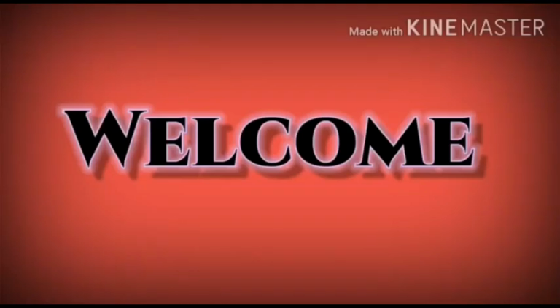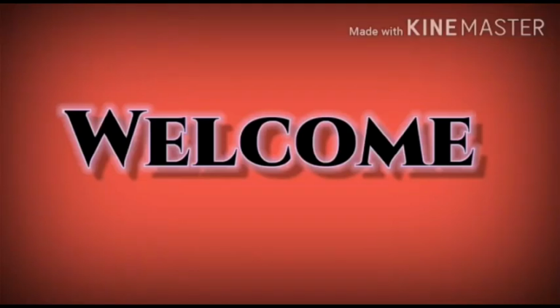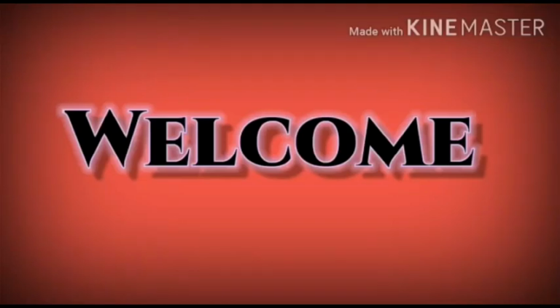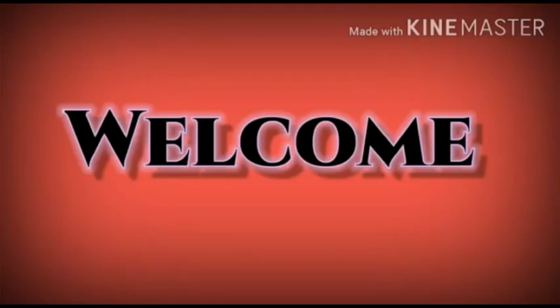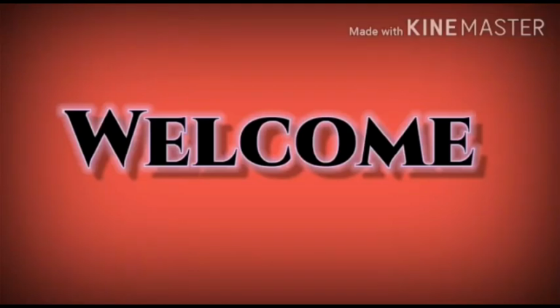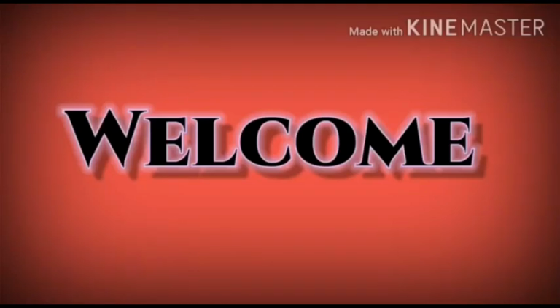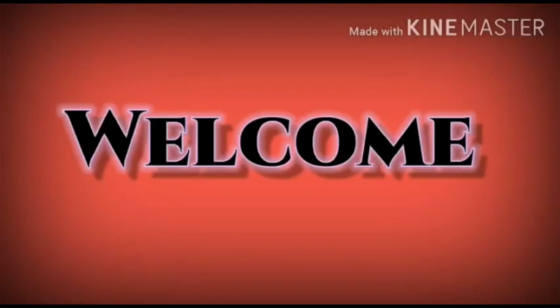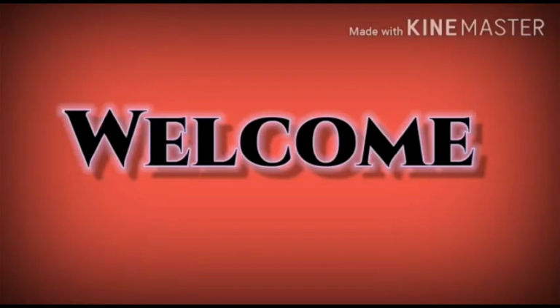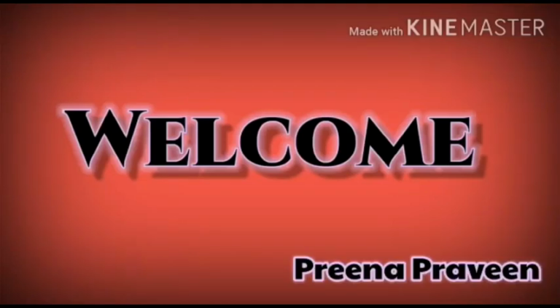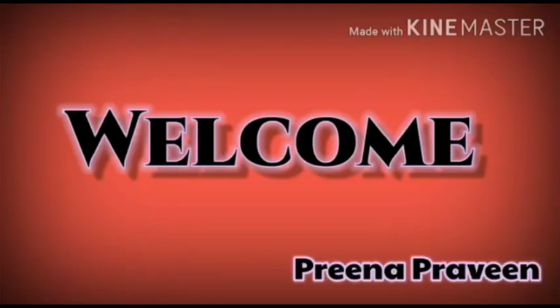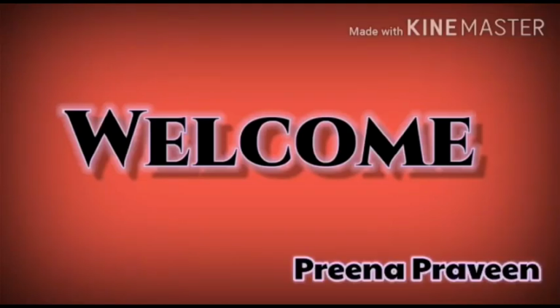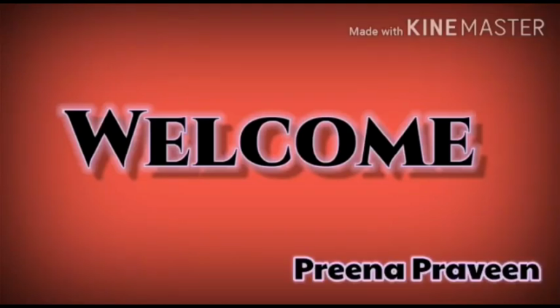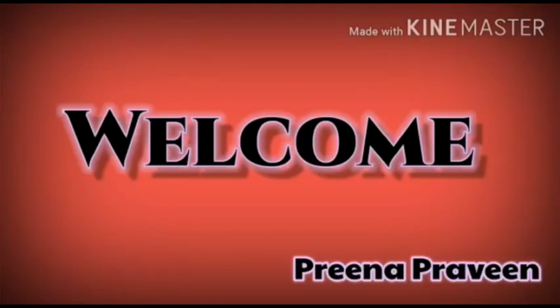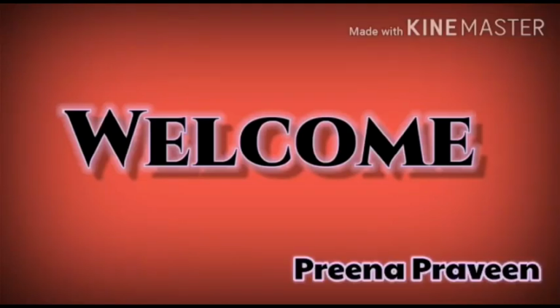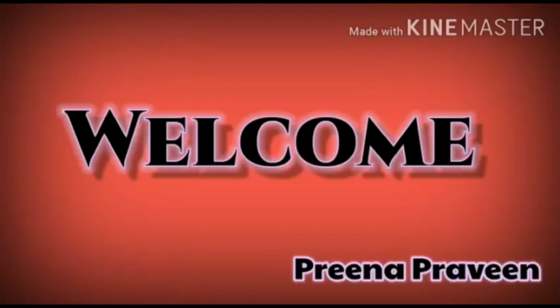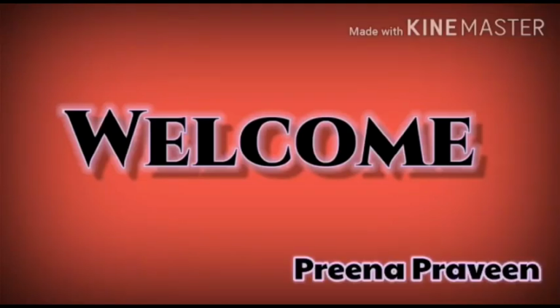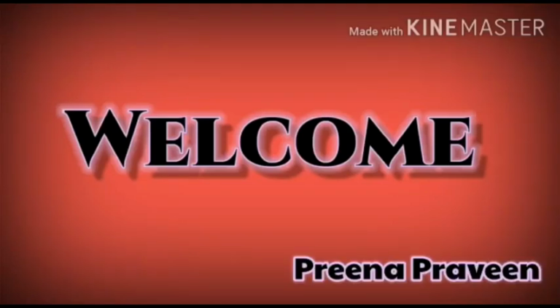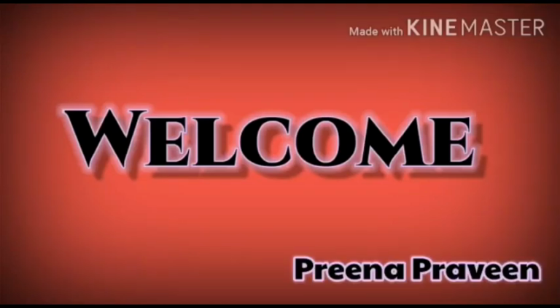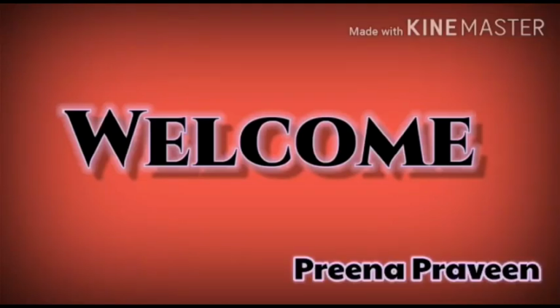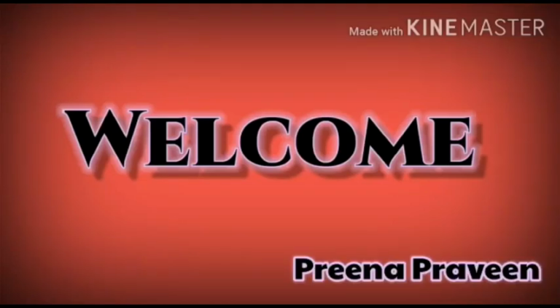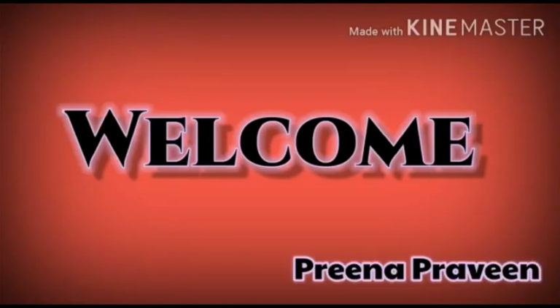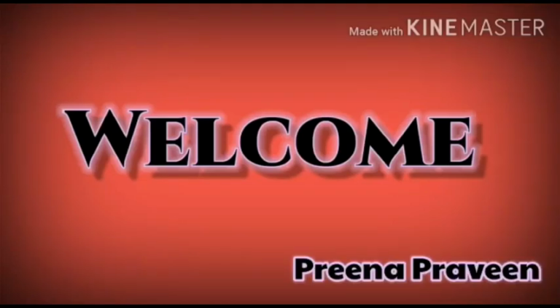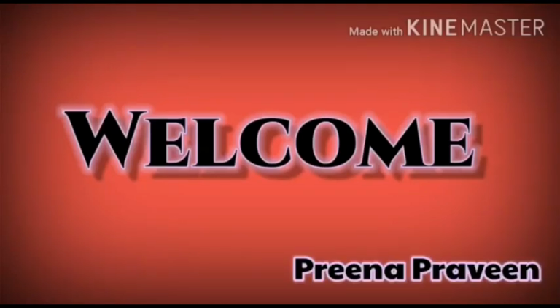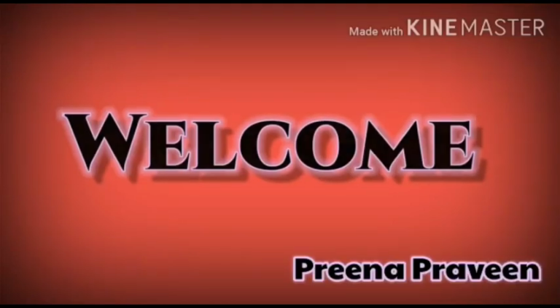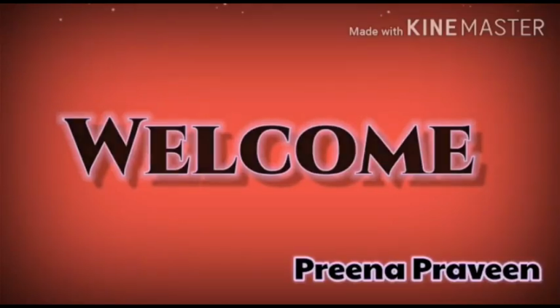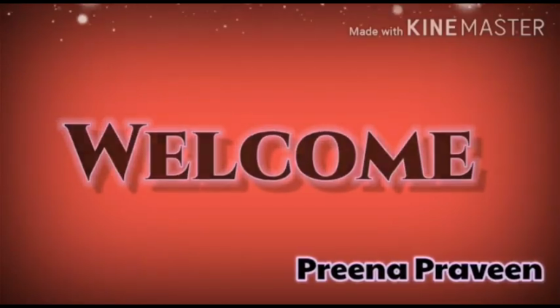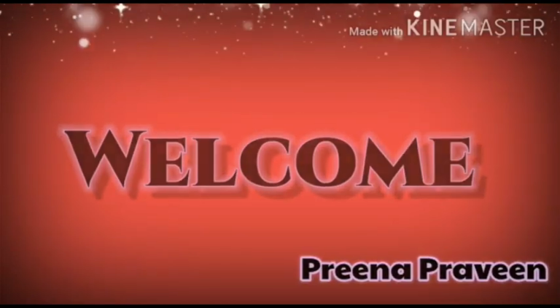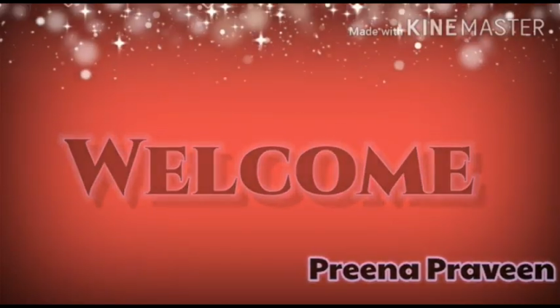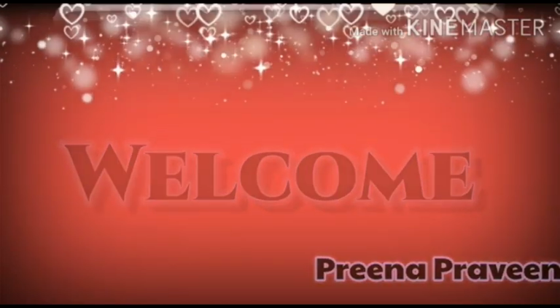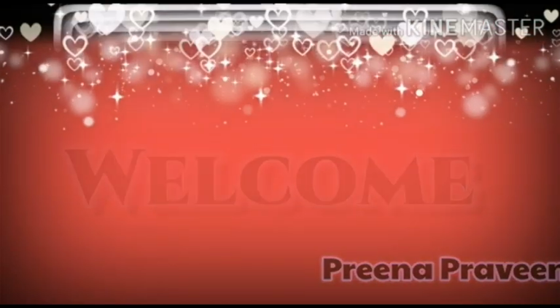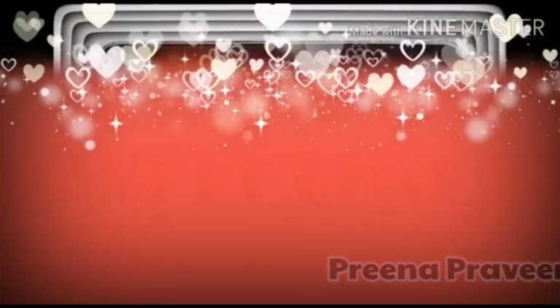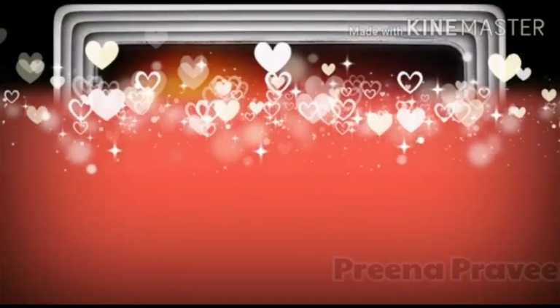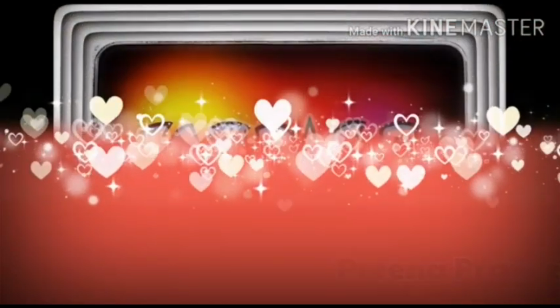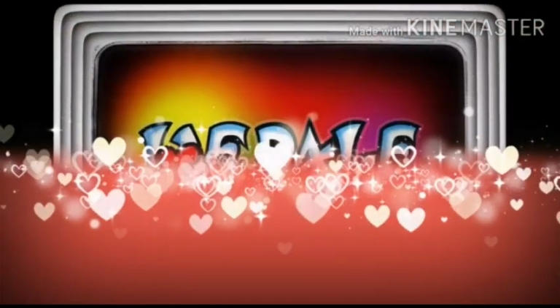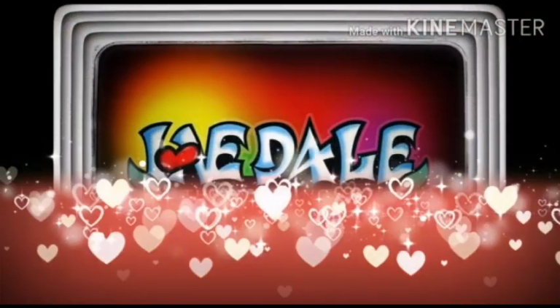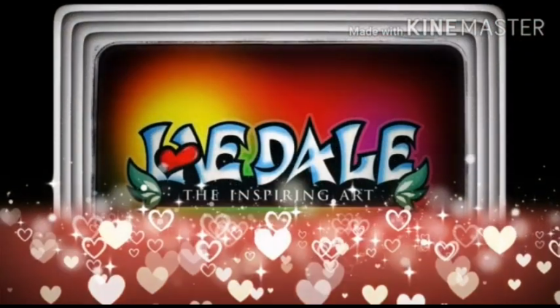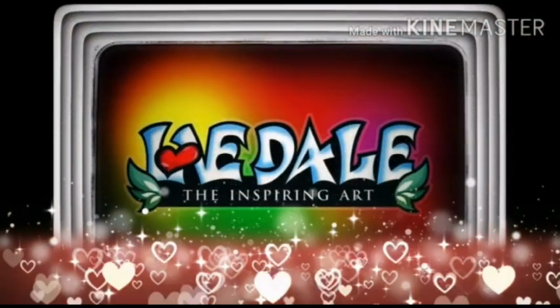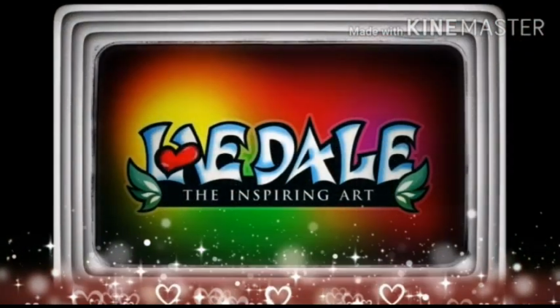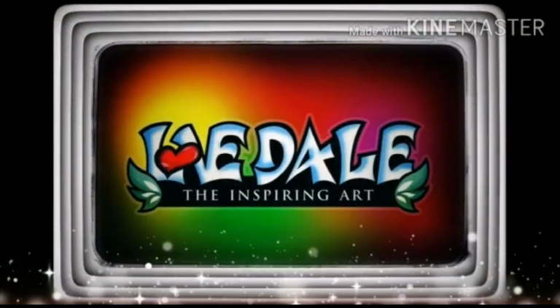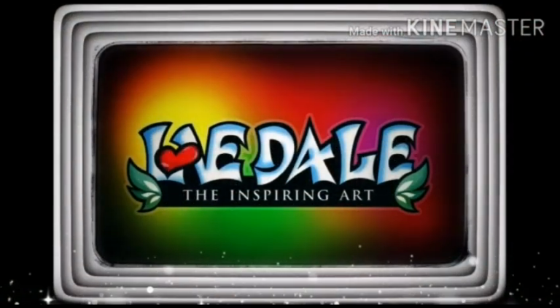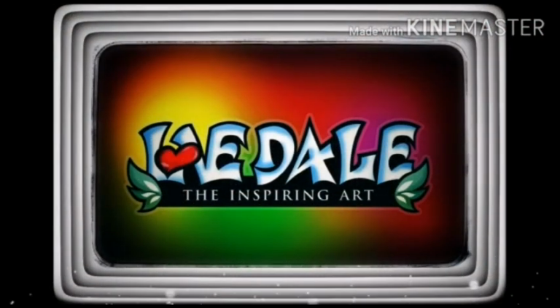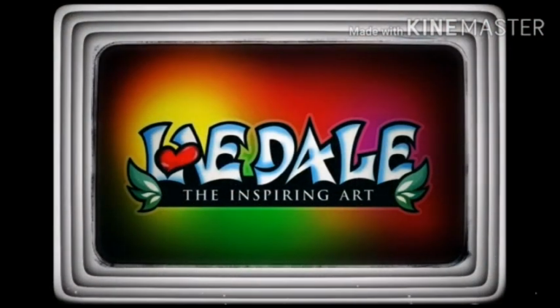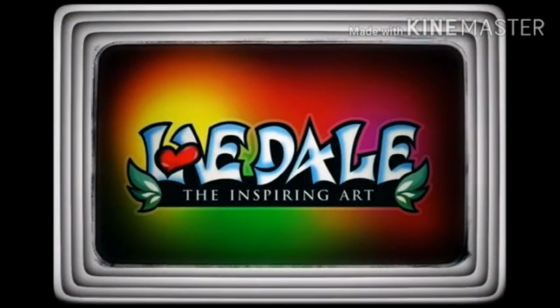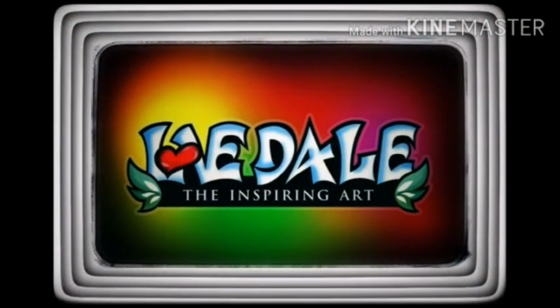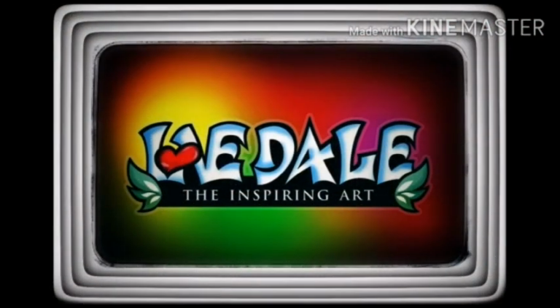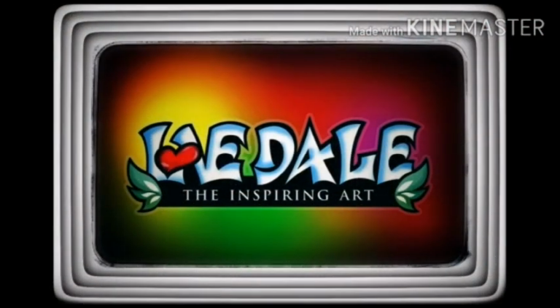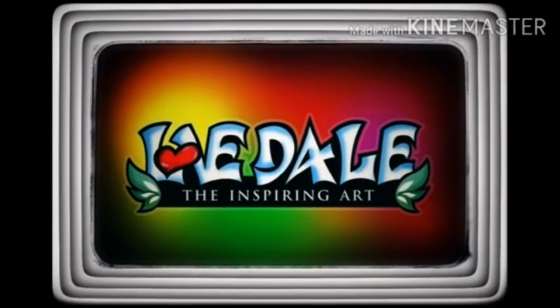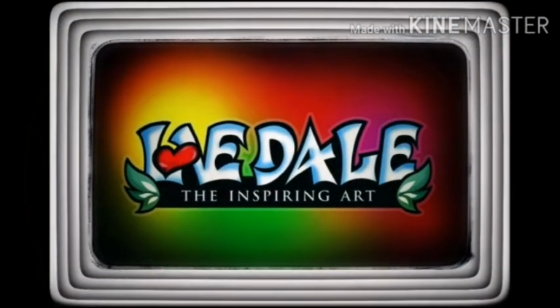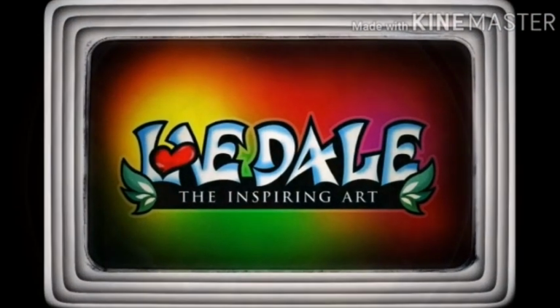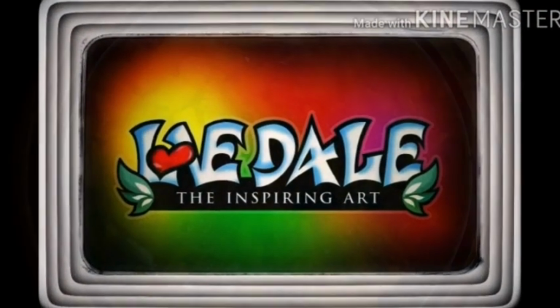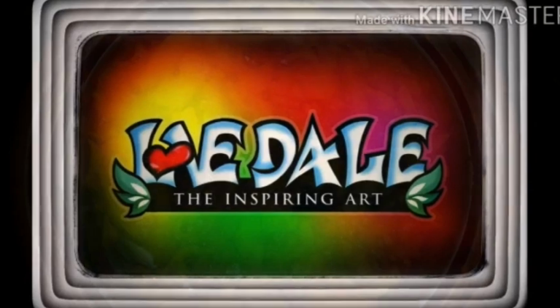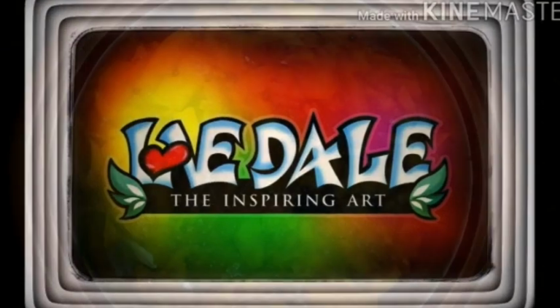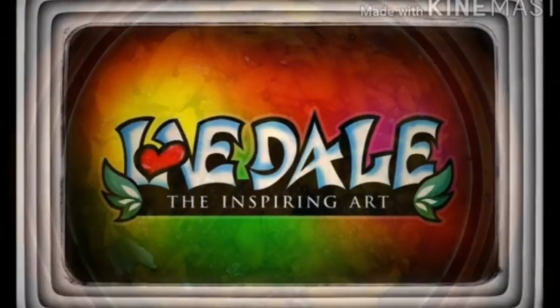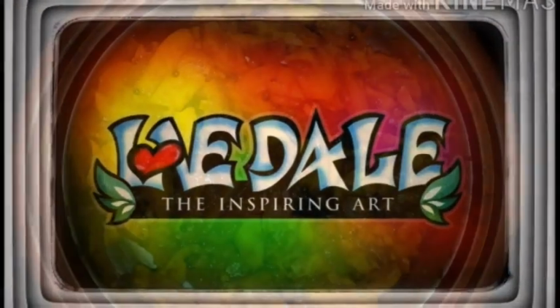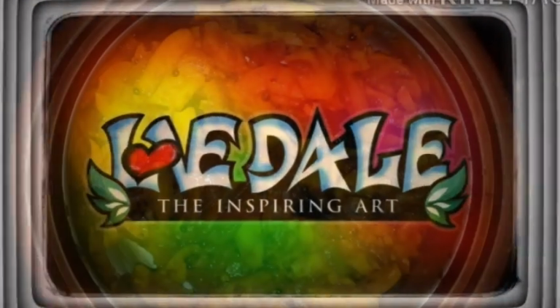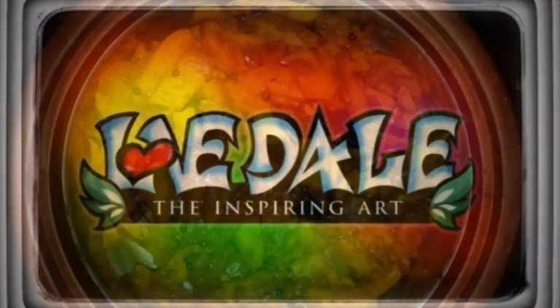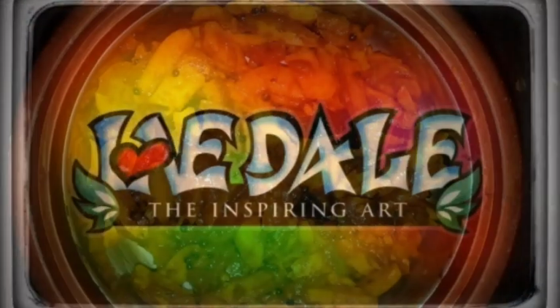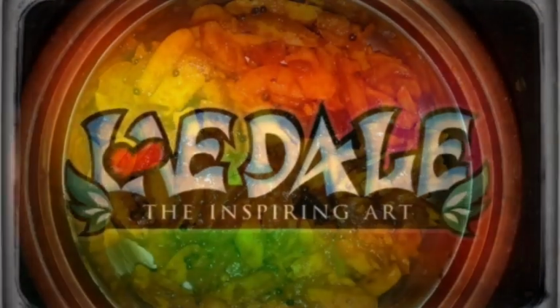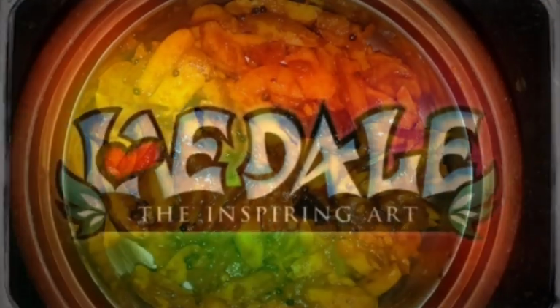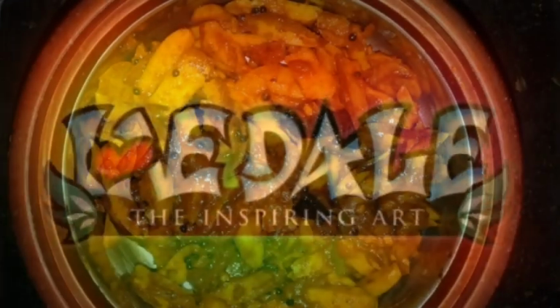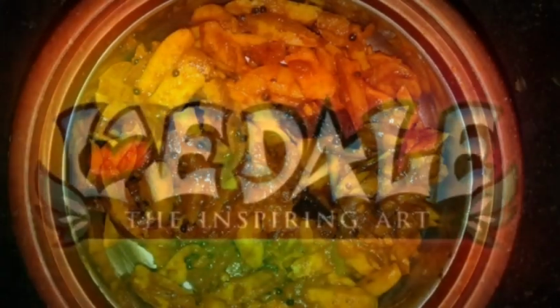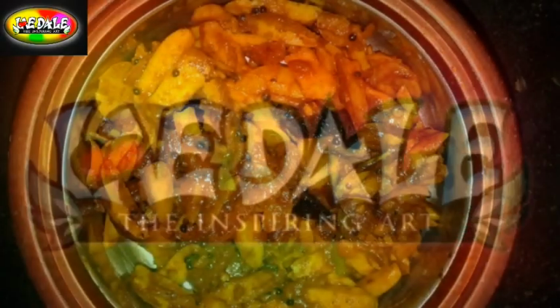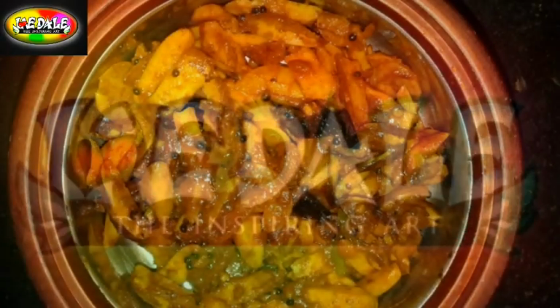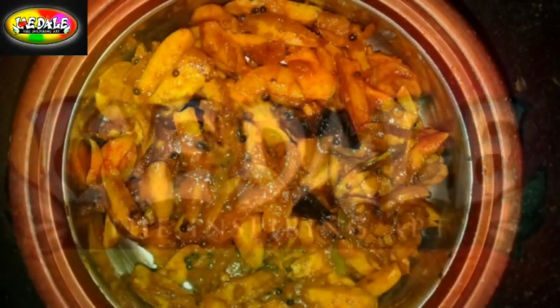Hi friends, I am Prina Praveen from Perindelmanna. I am here to share a recipe.